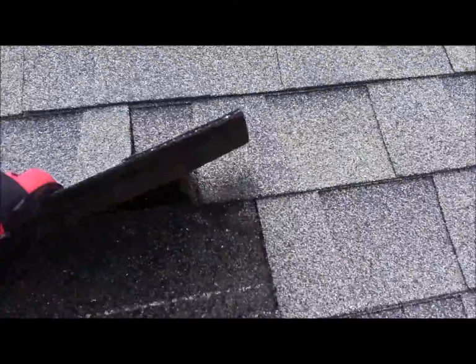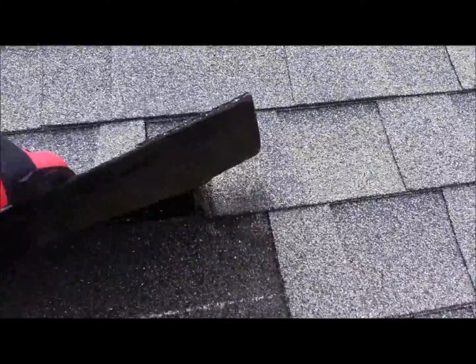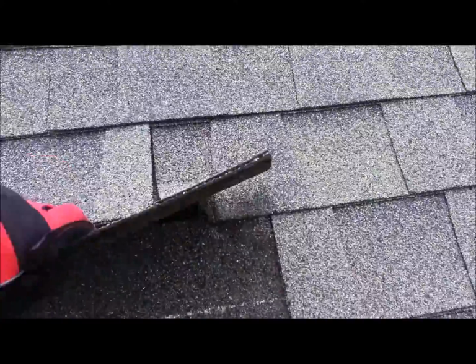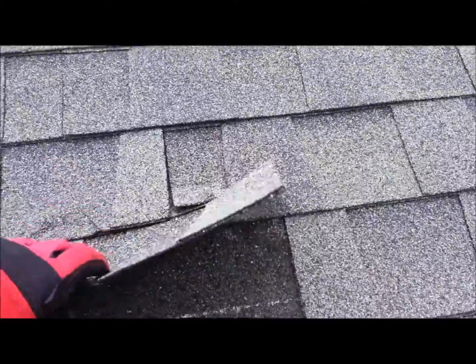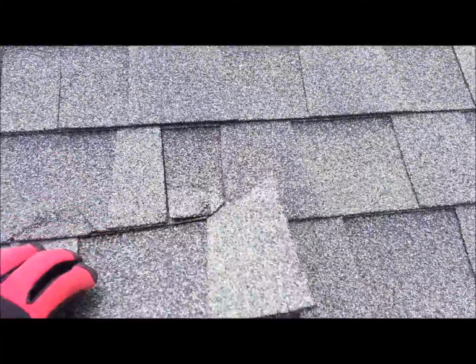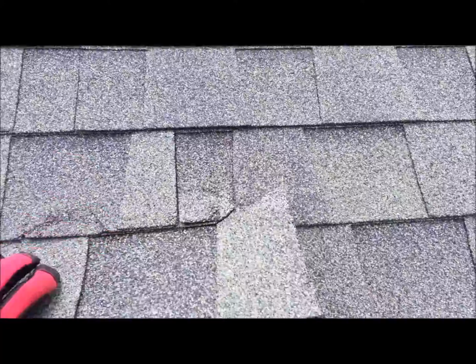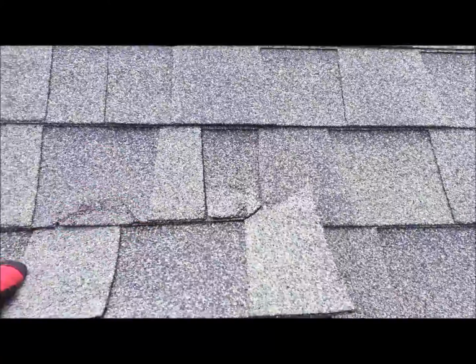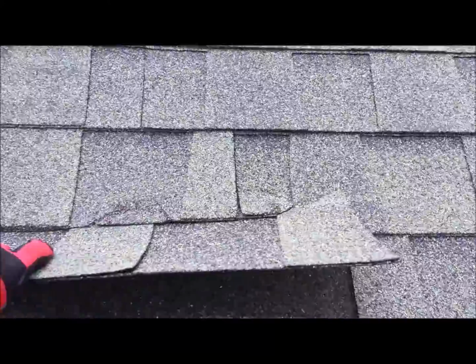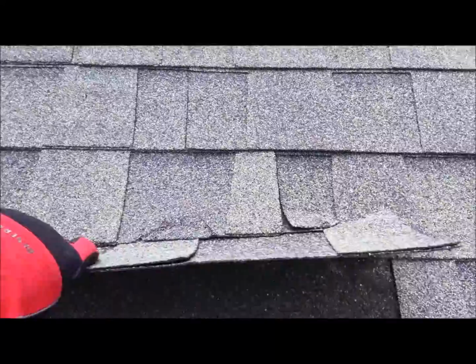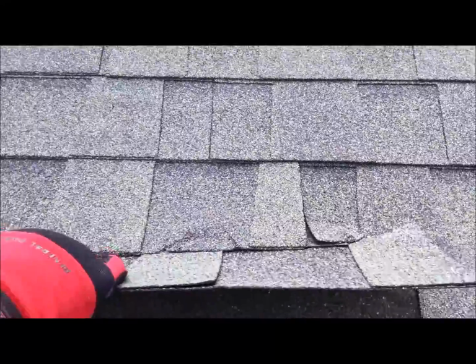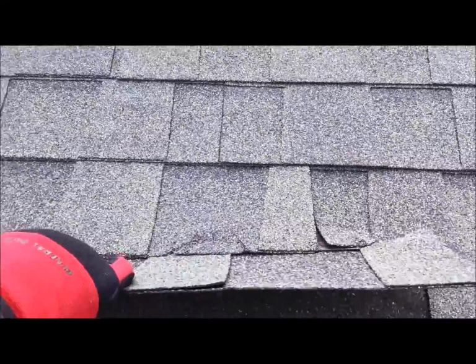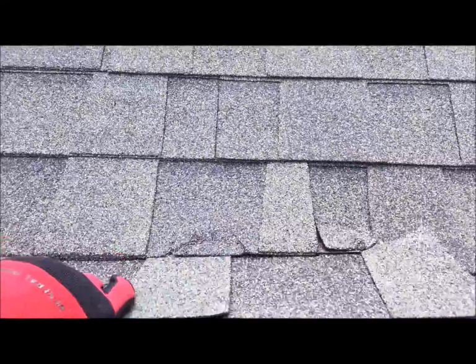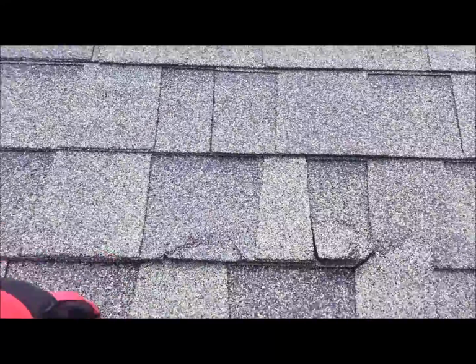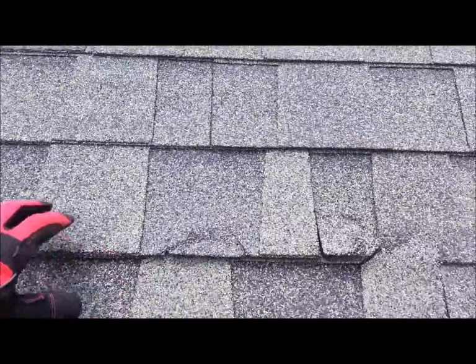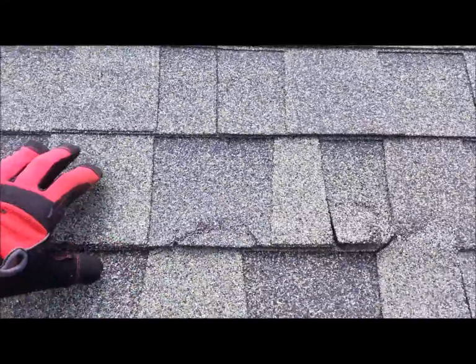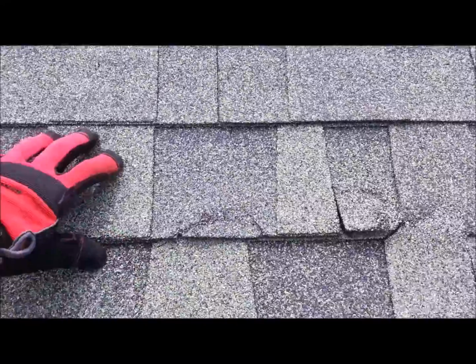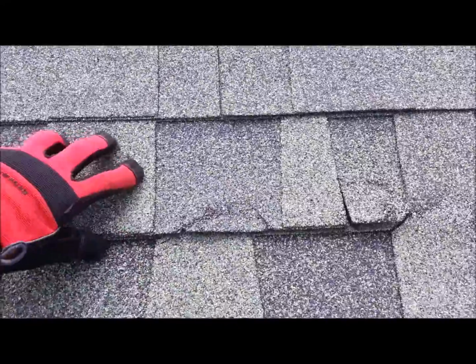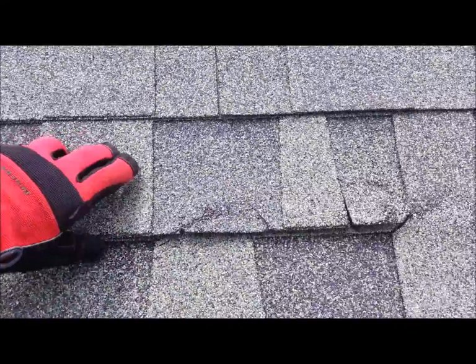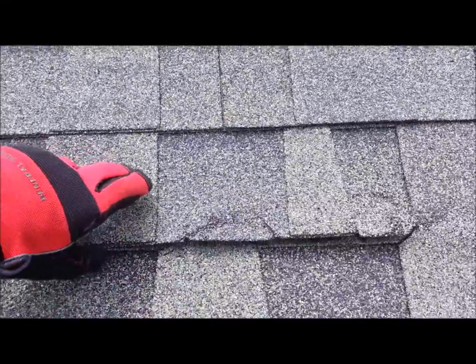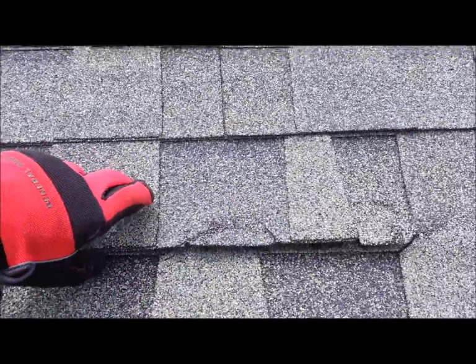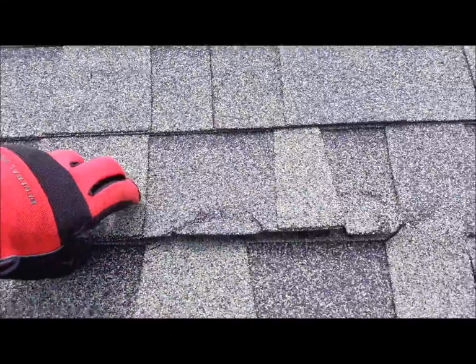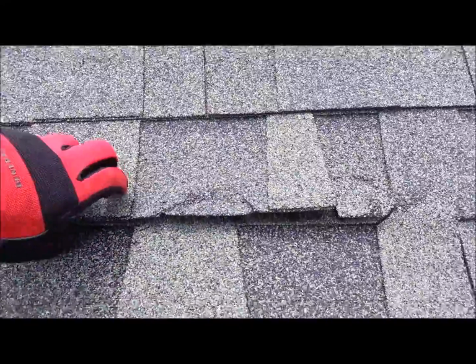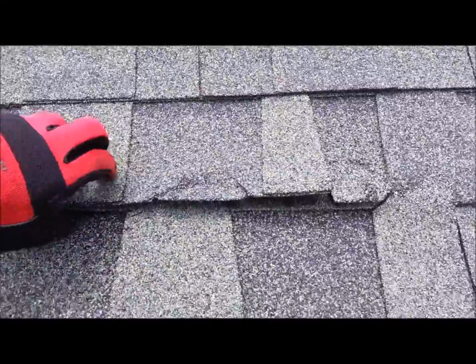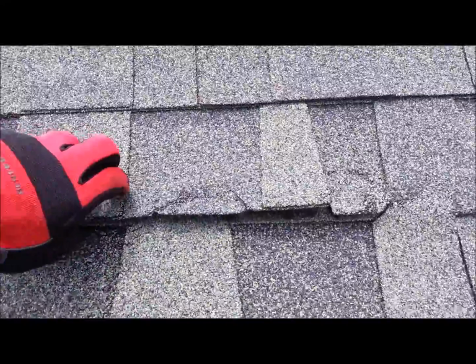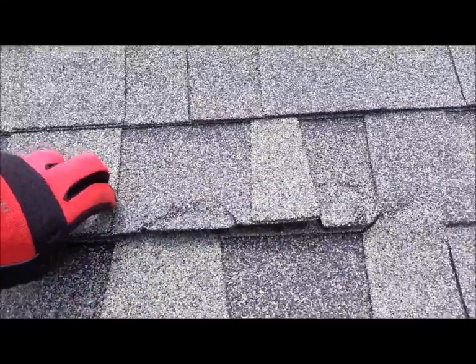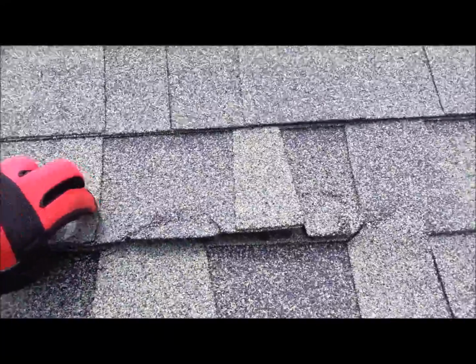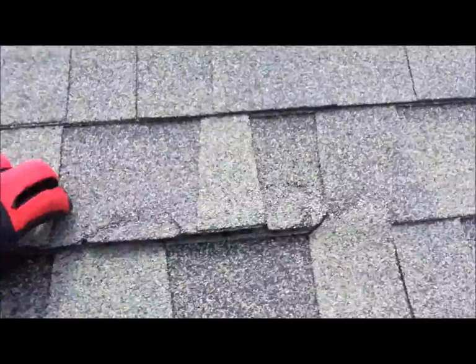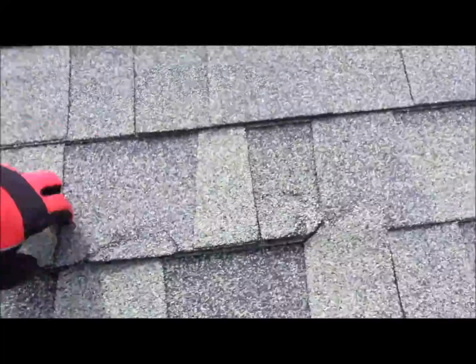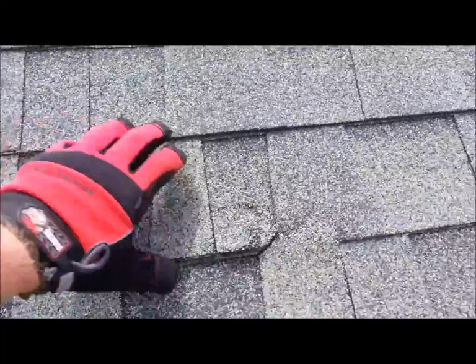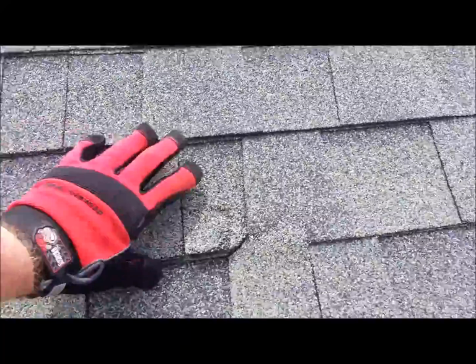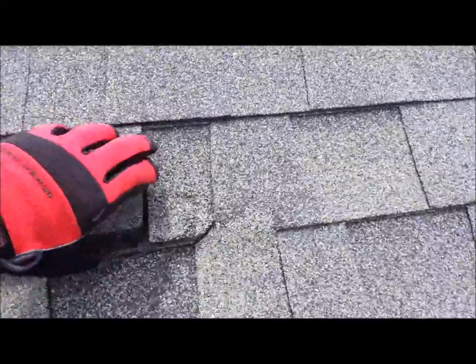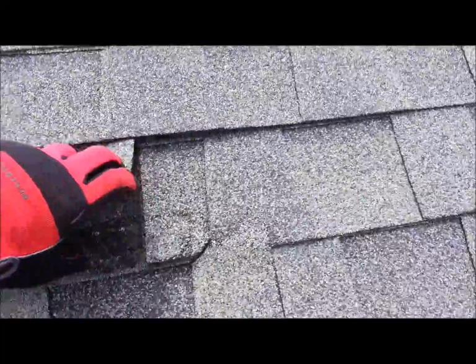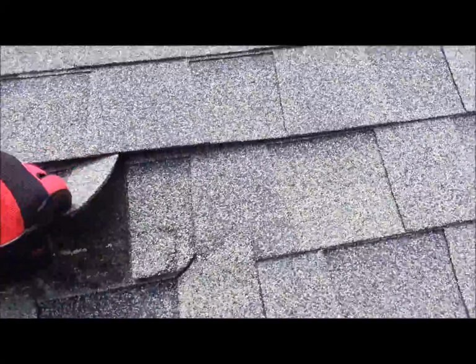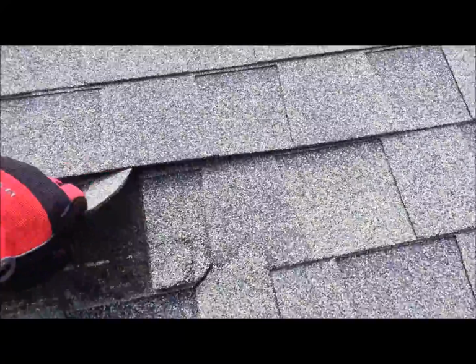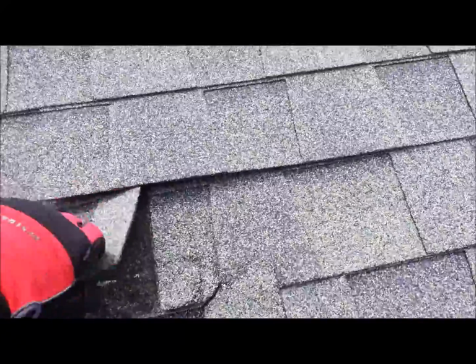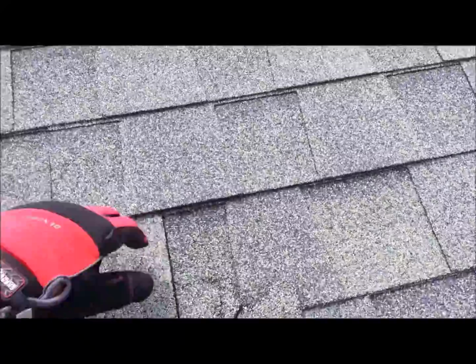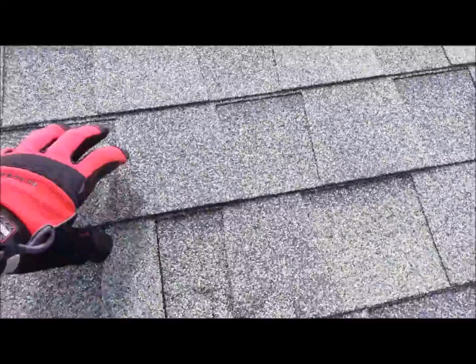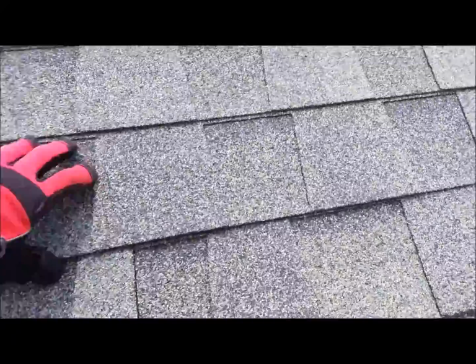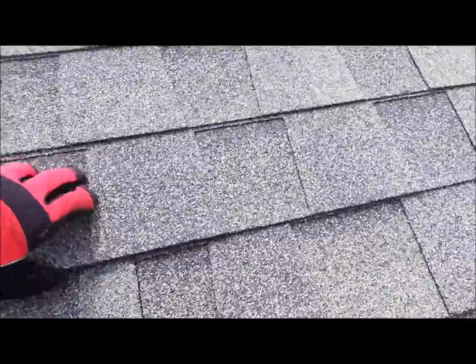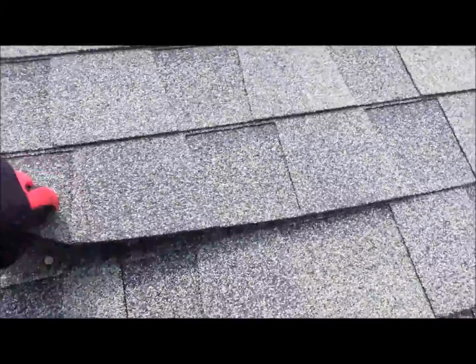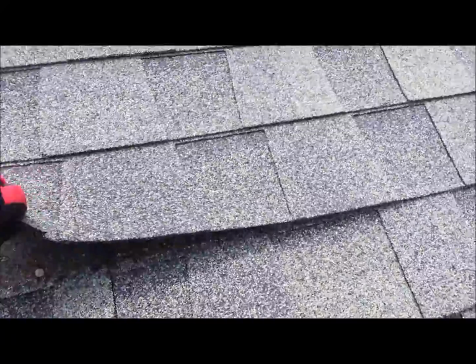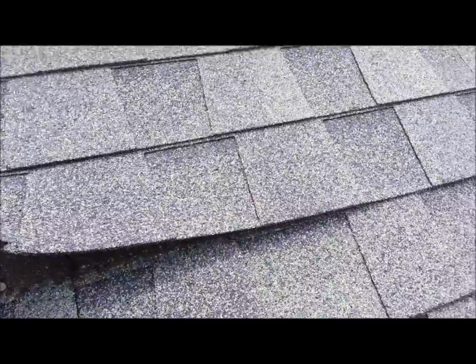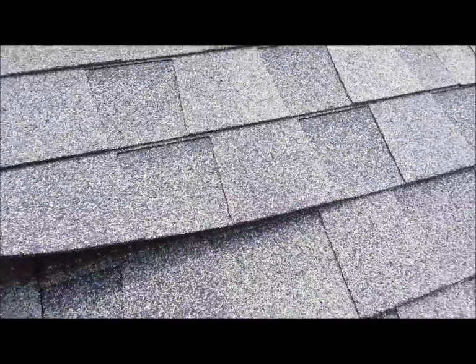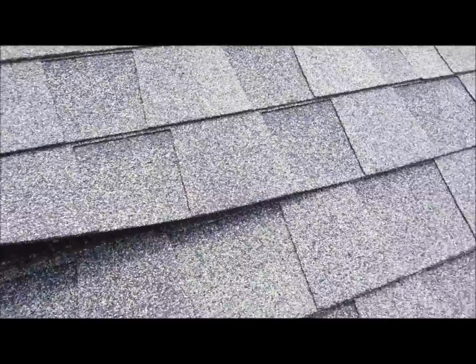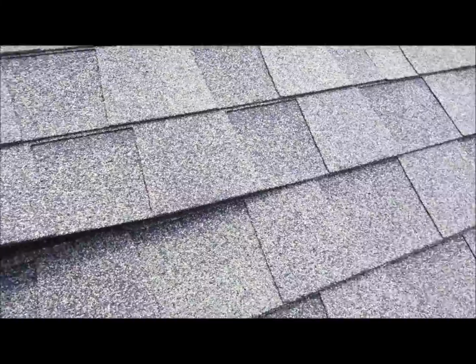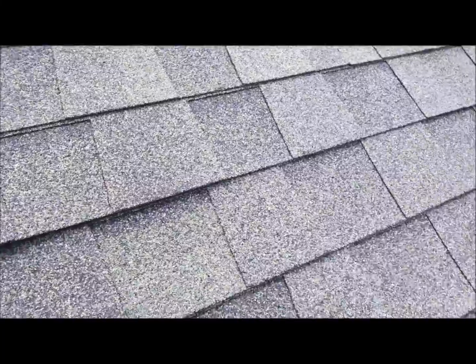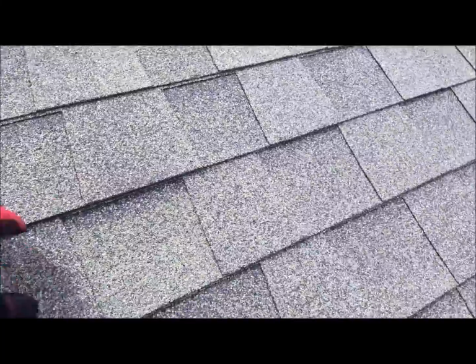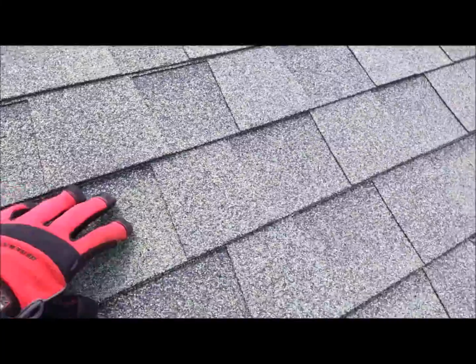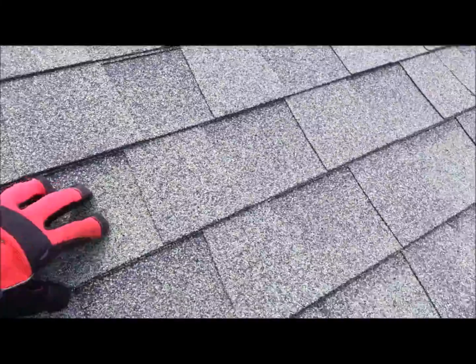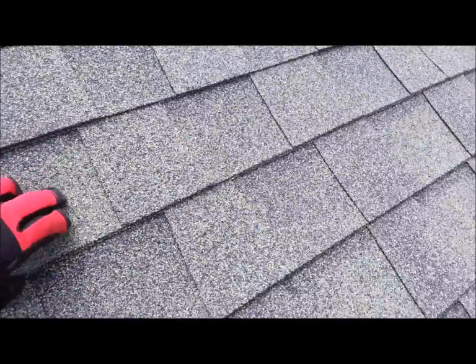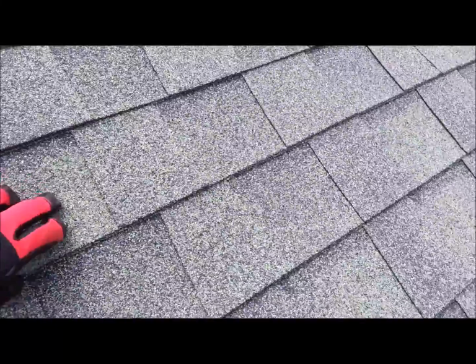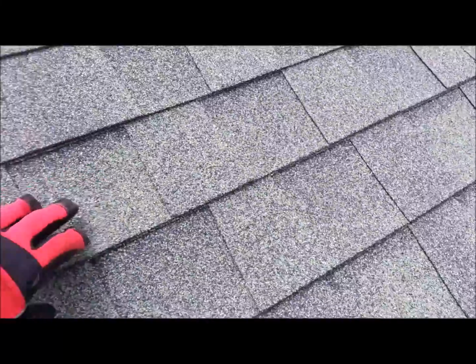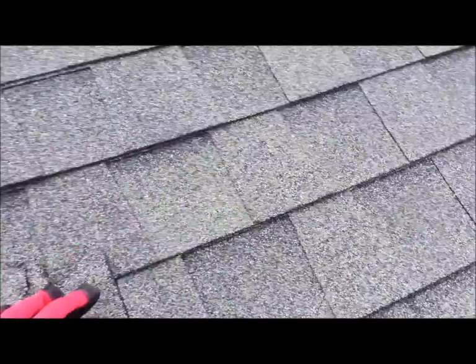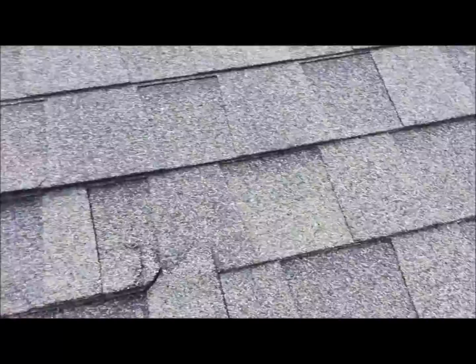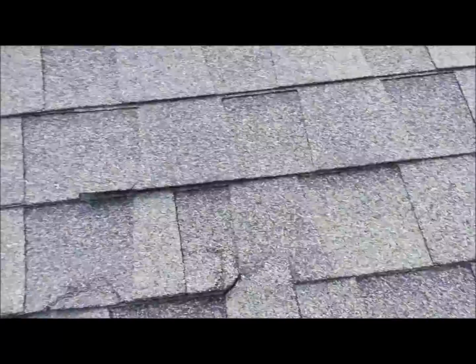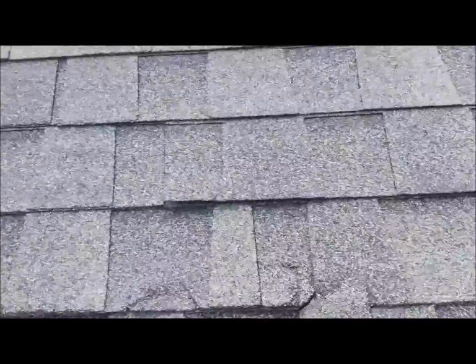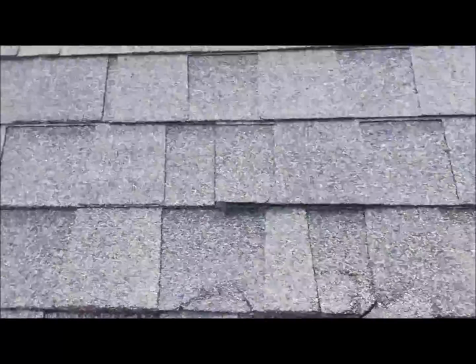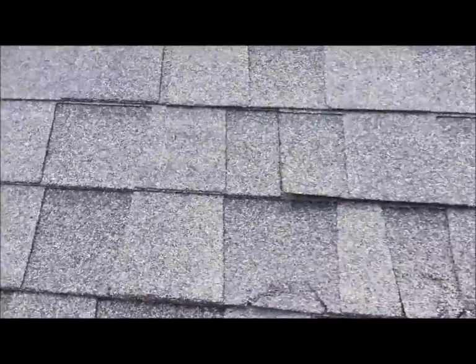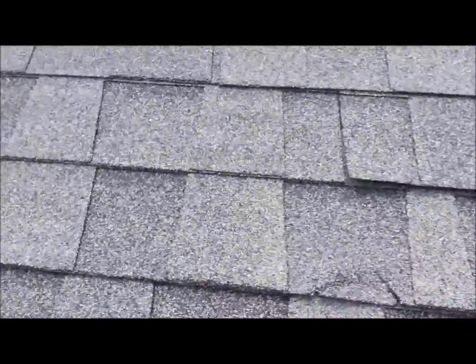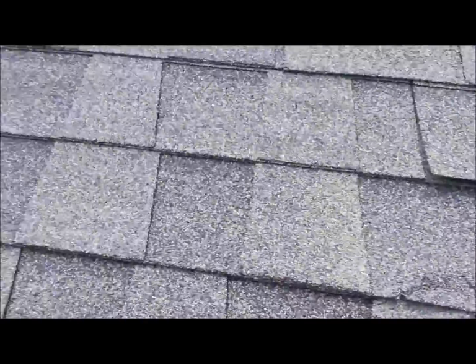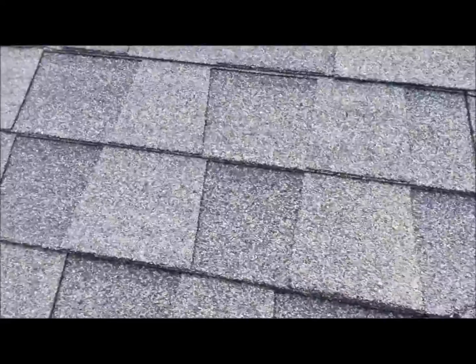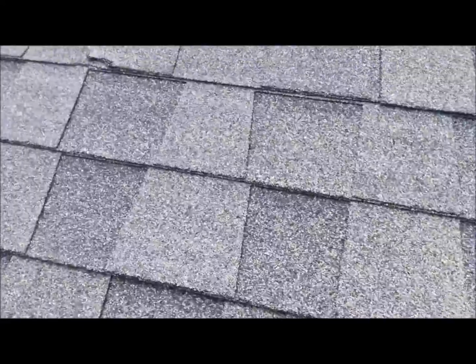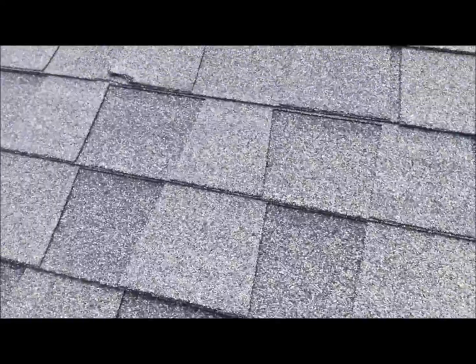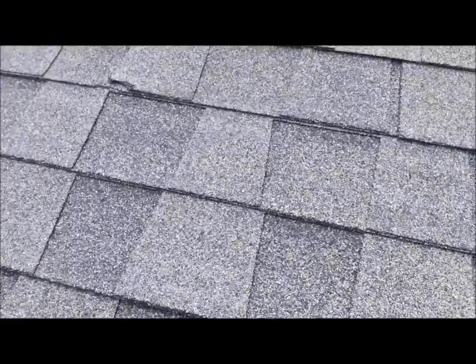What do we have here? That's a whole shingle — another whole shingle that's loose there as well.